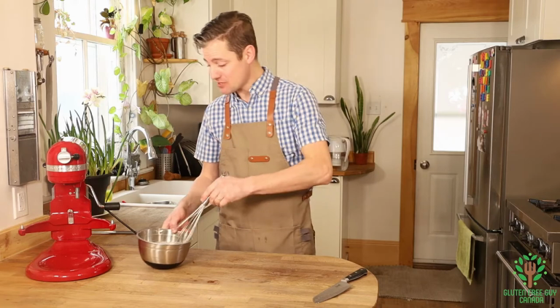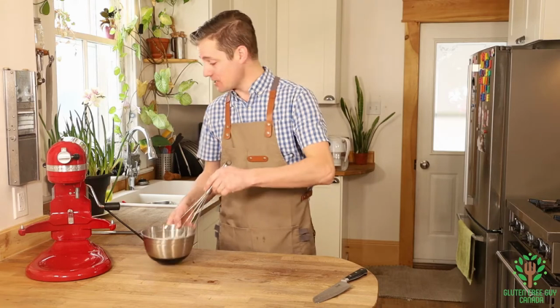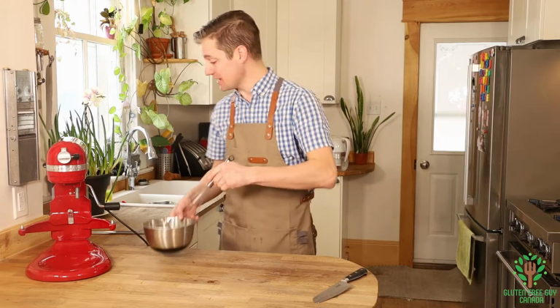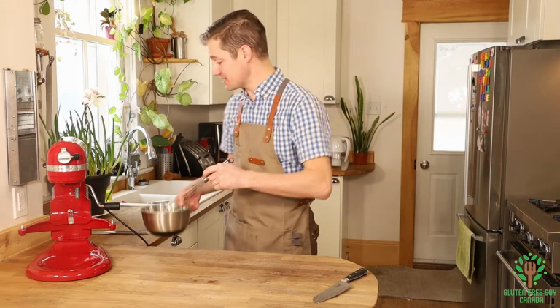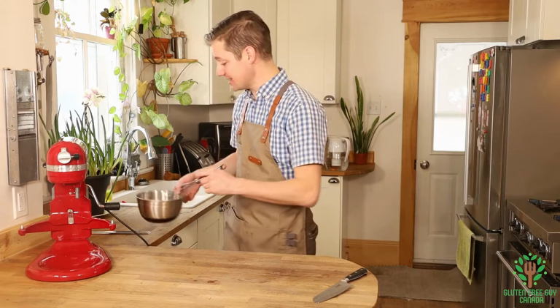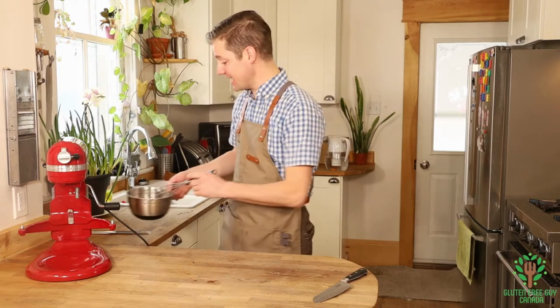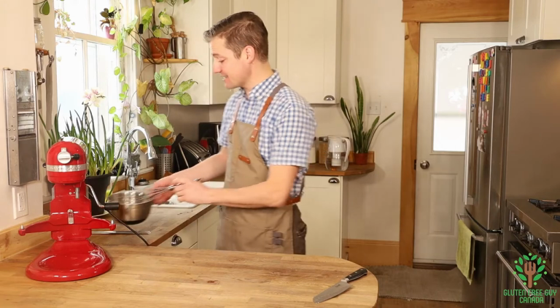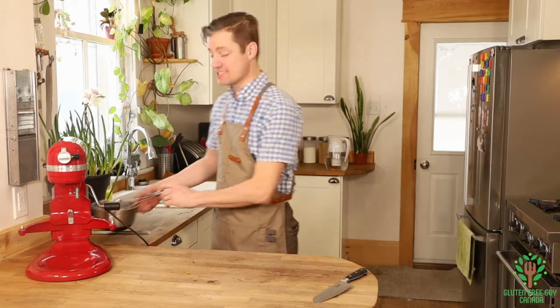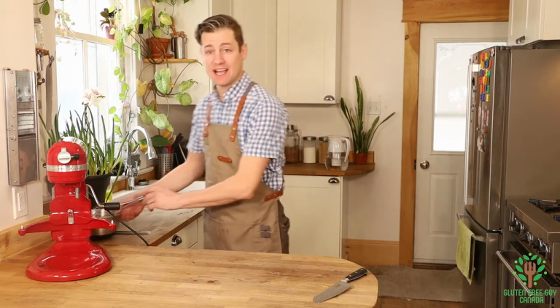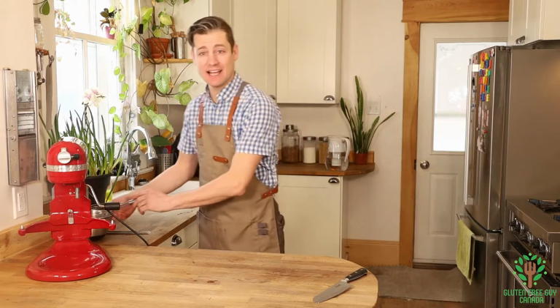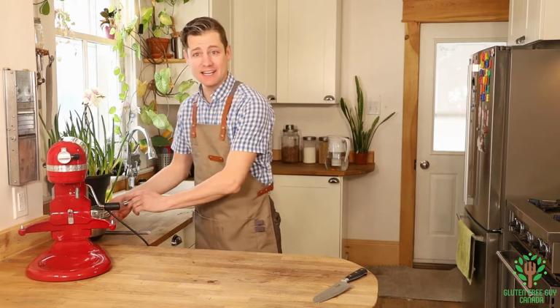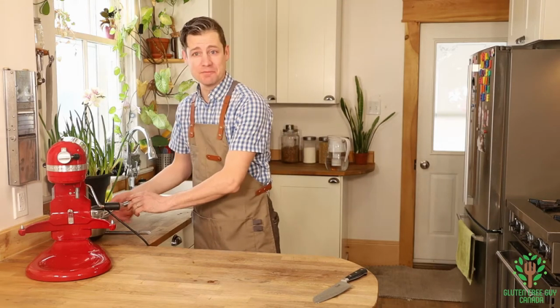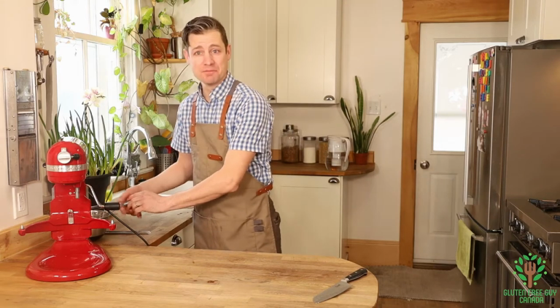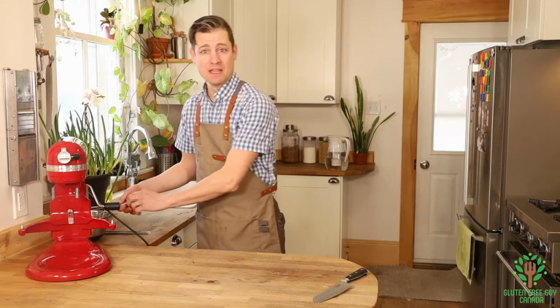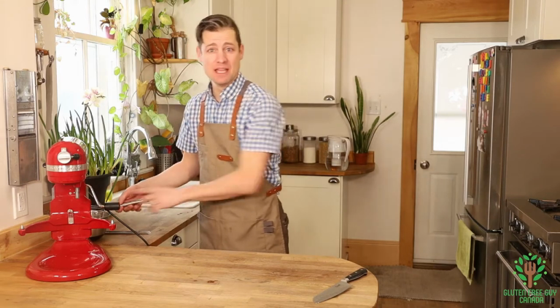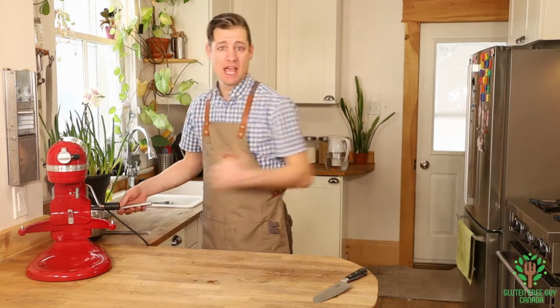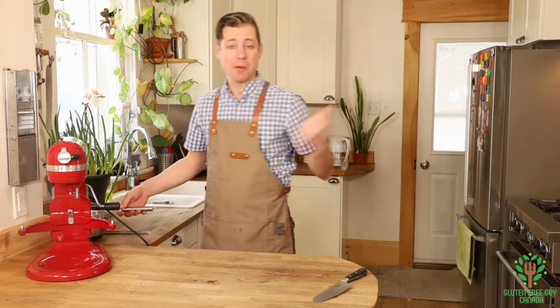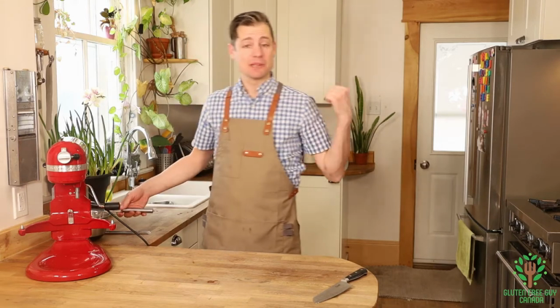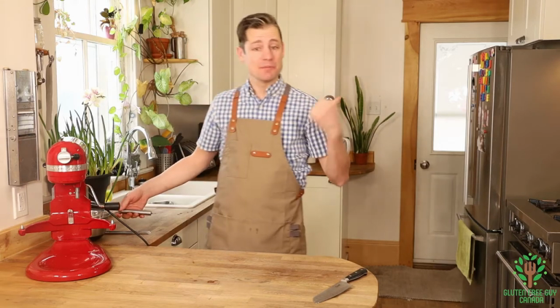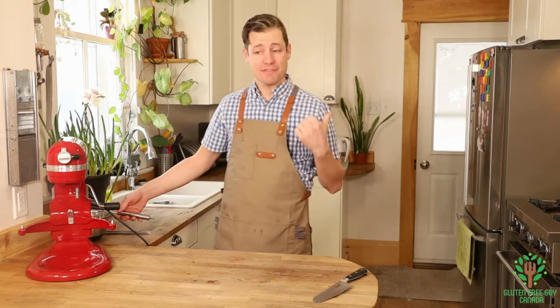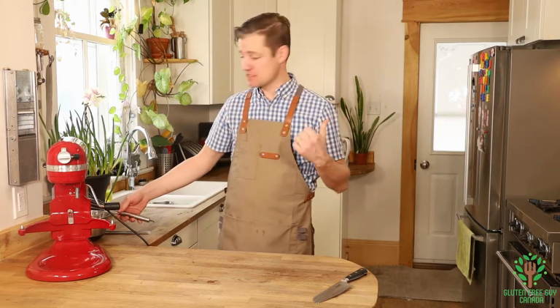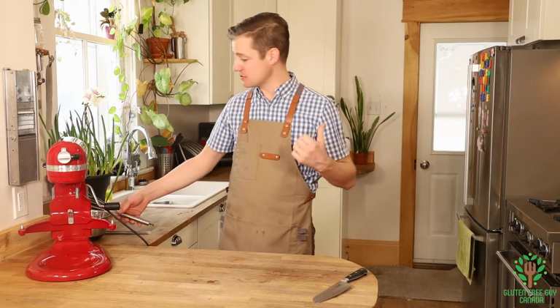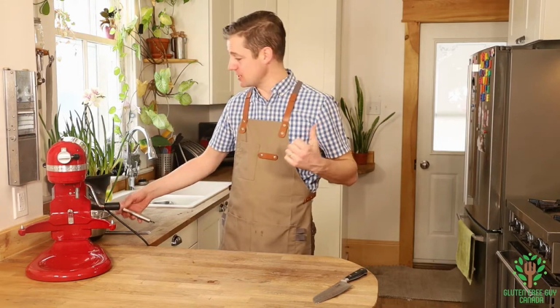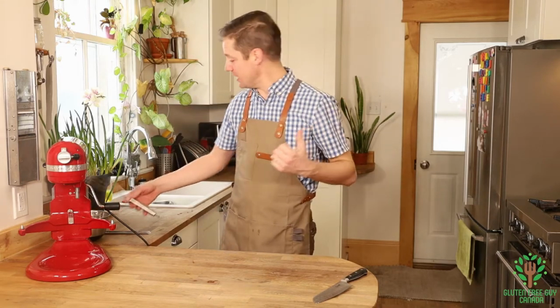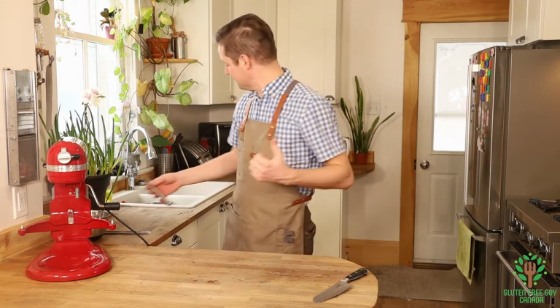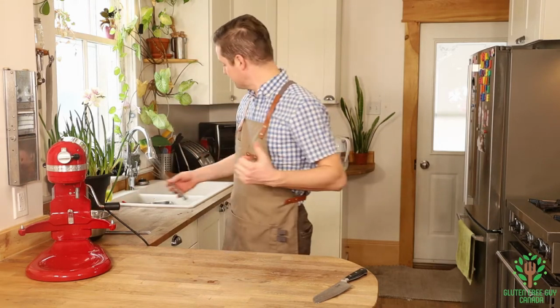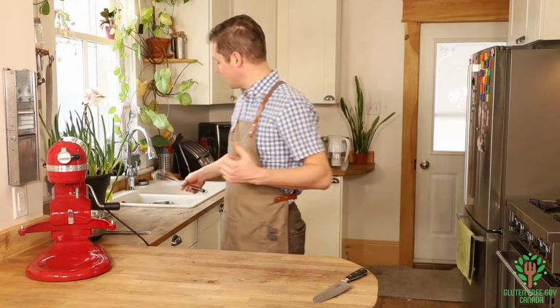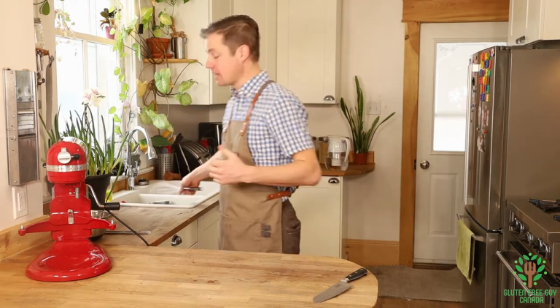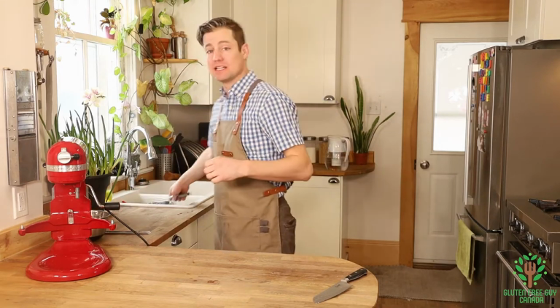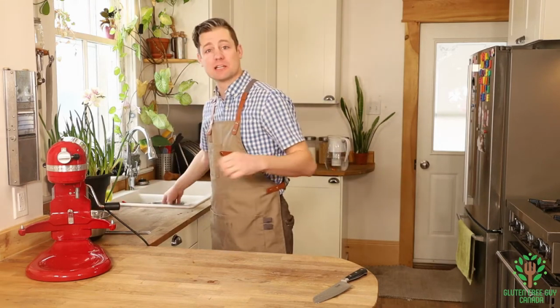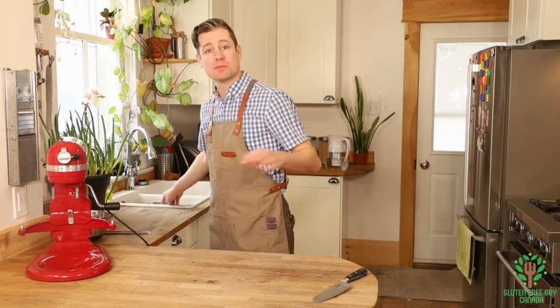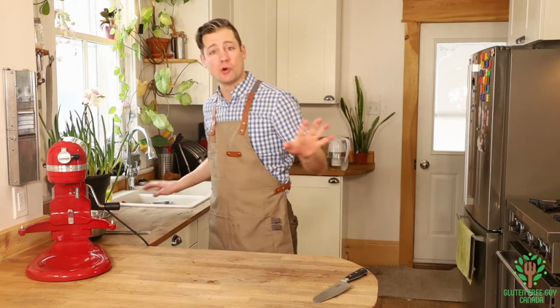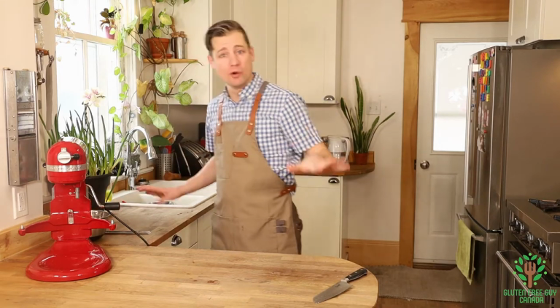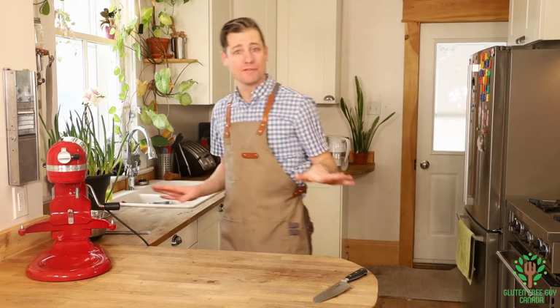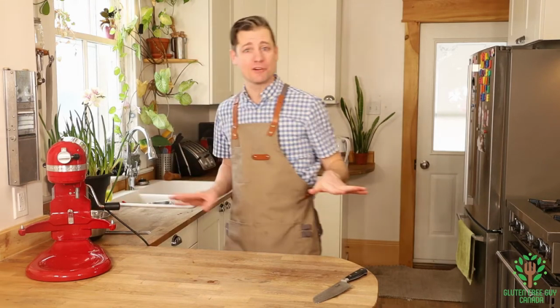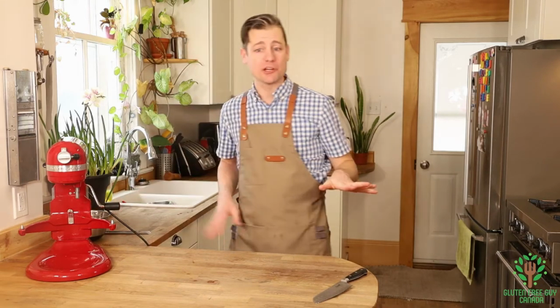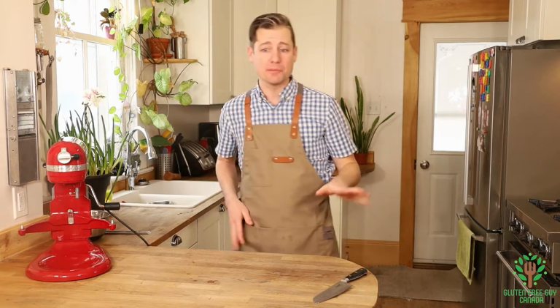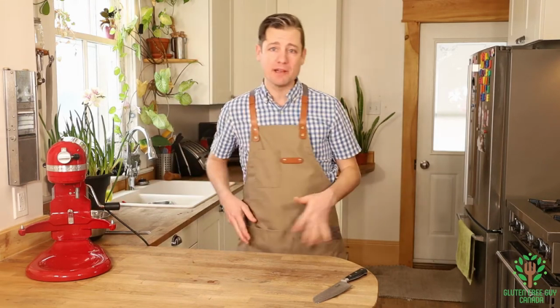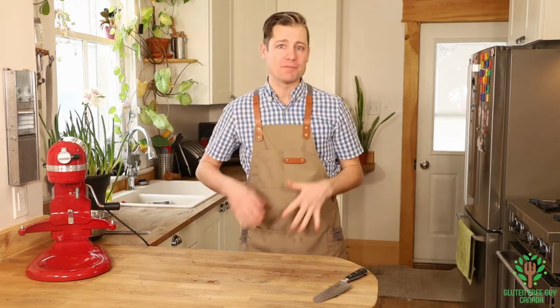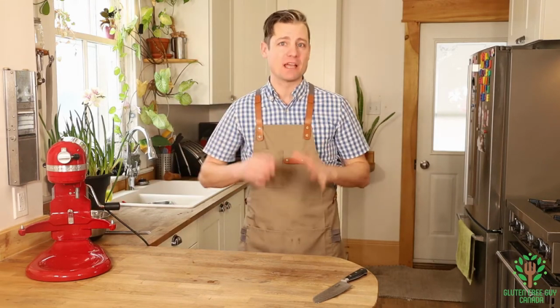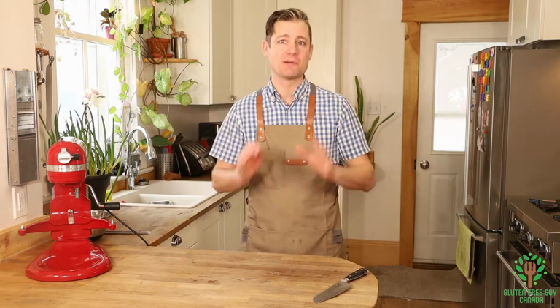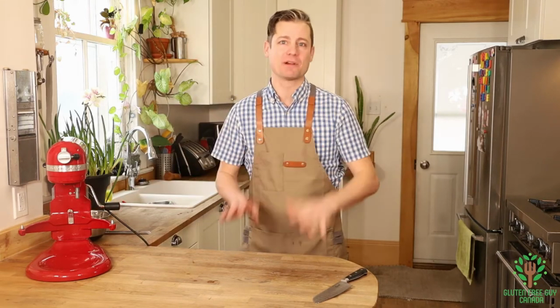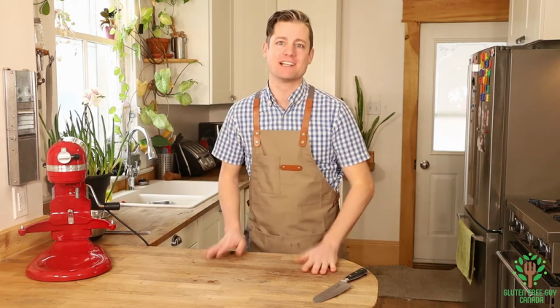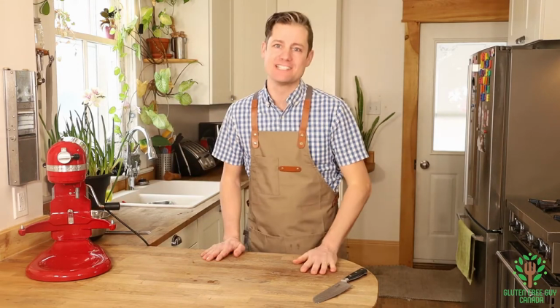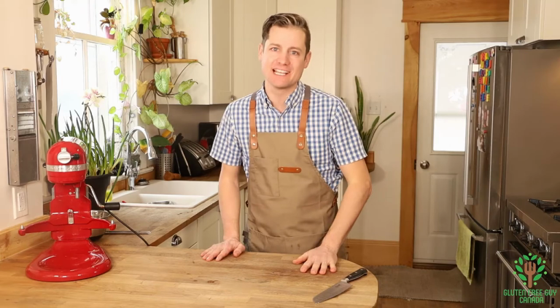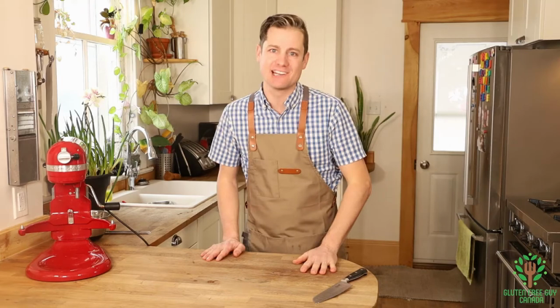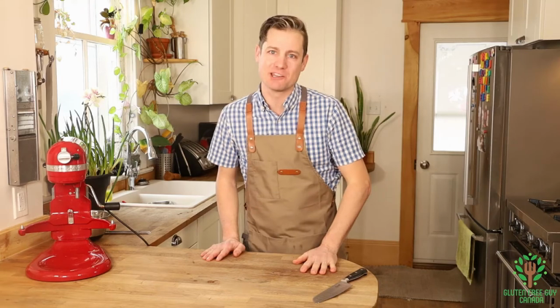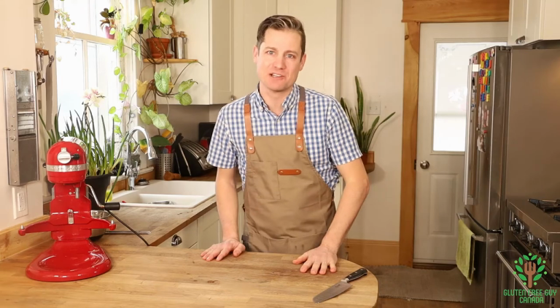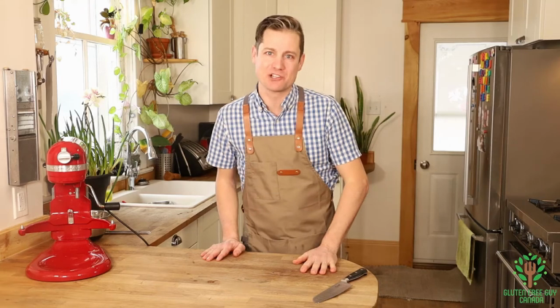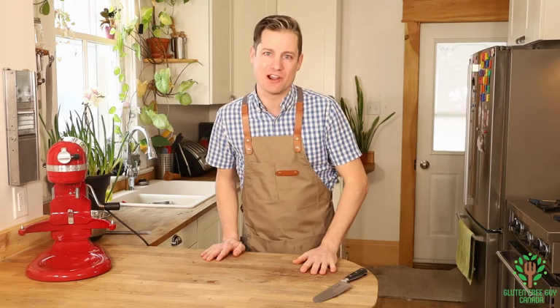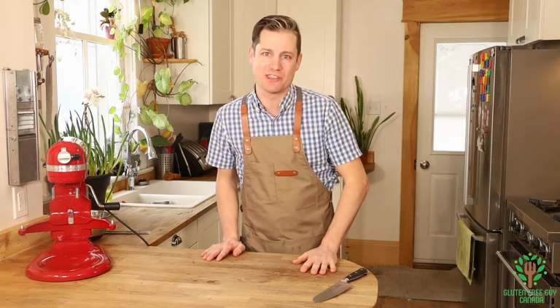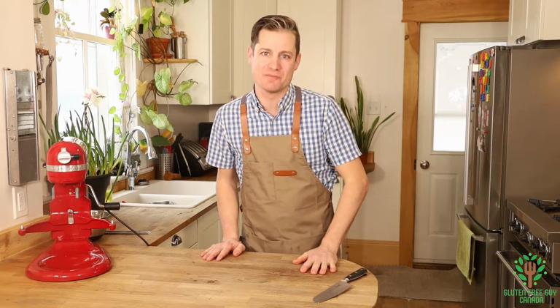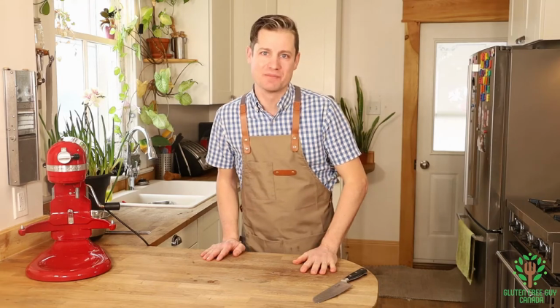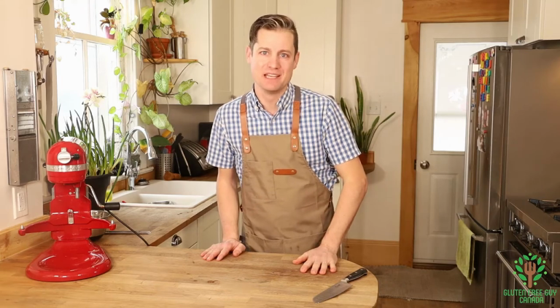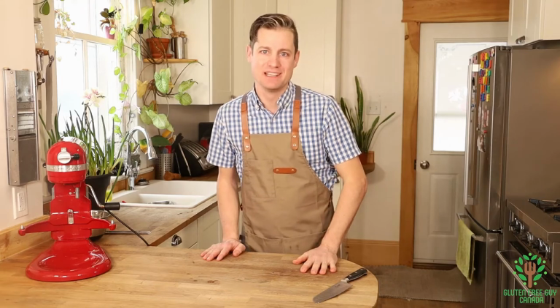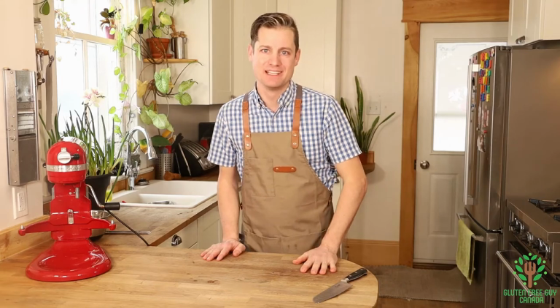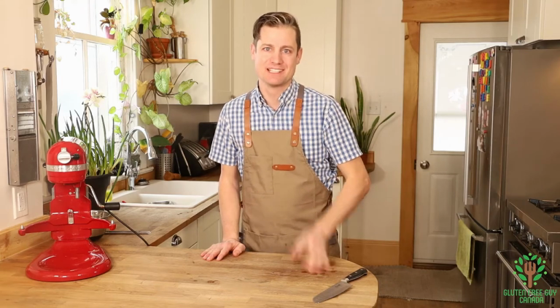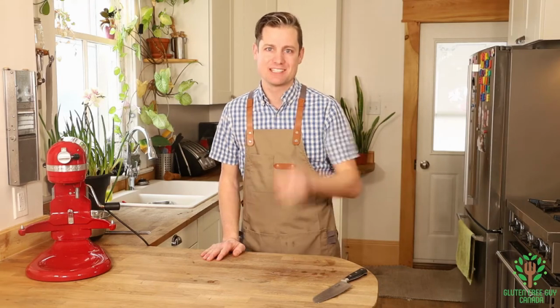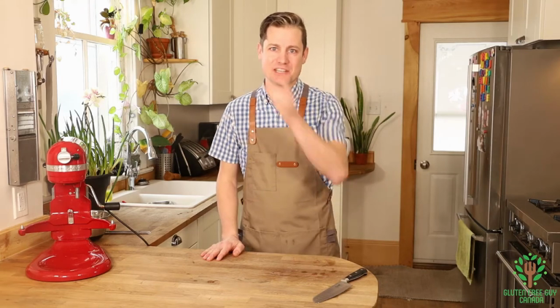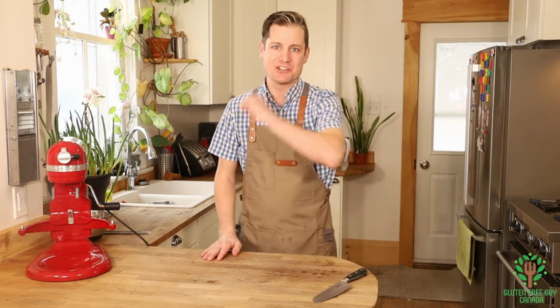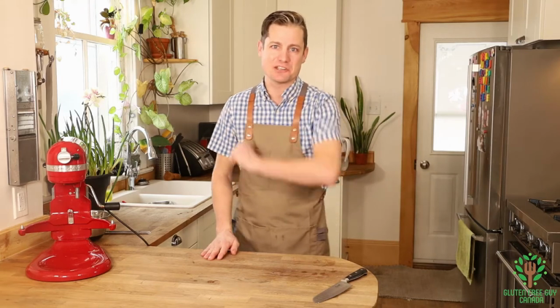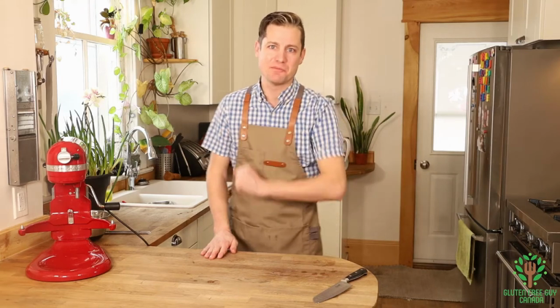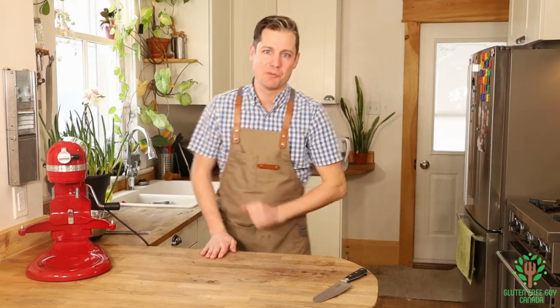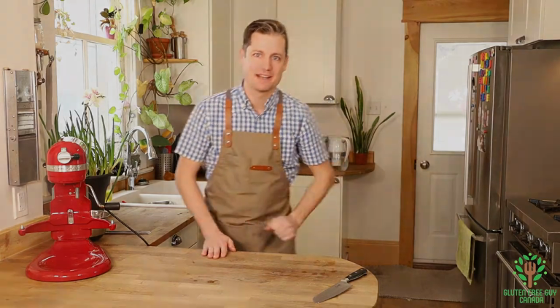I'm going to set that aside. When the muffins are done I'll let them cool for a little bit, and then we're going to dig into them and try them. See you in just a moment!